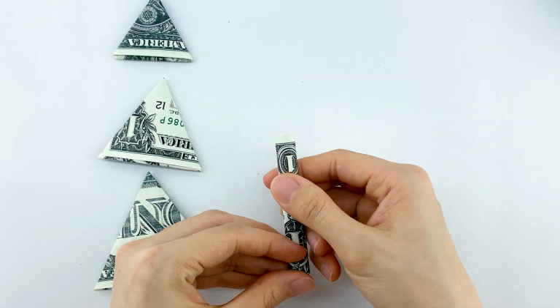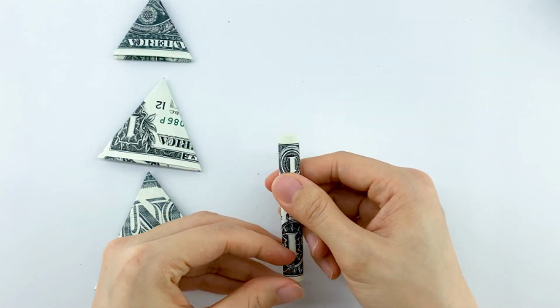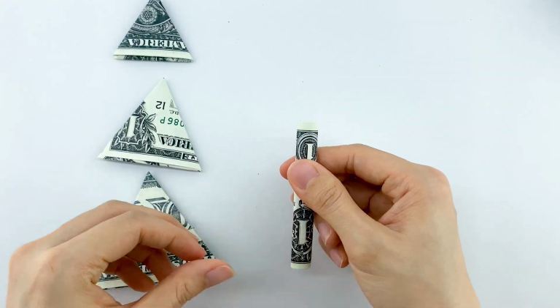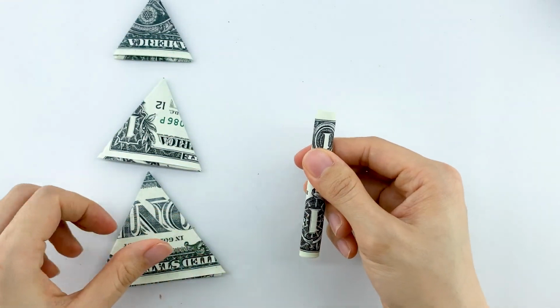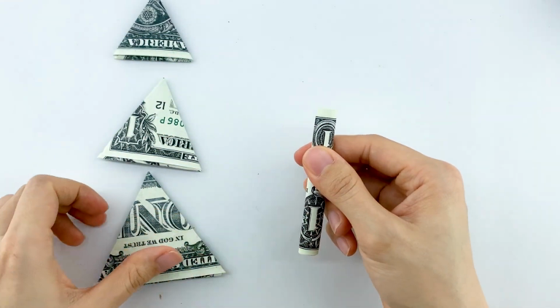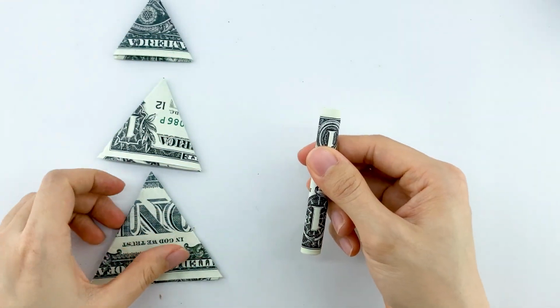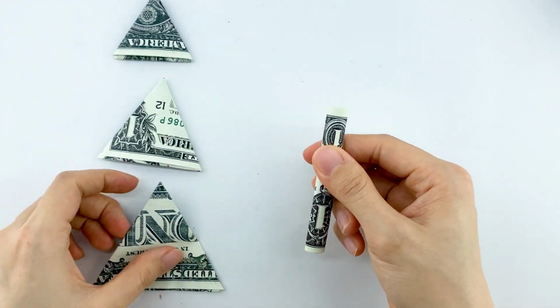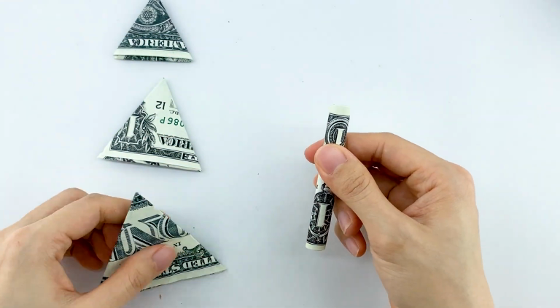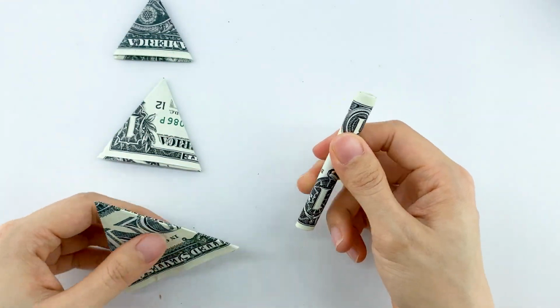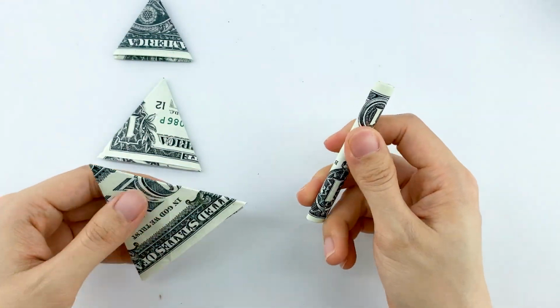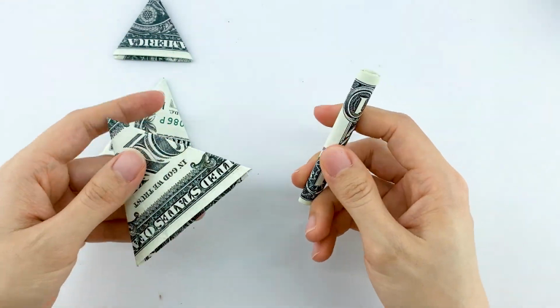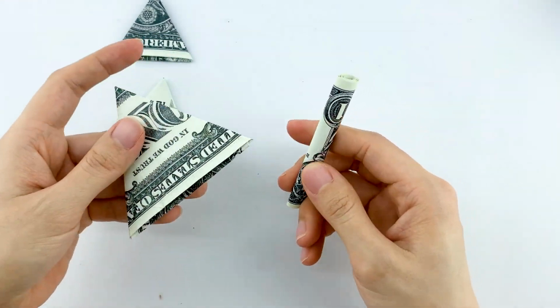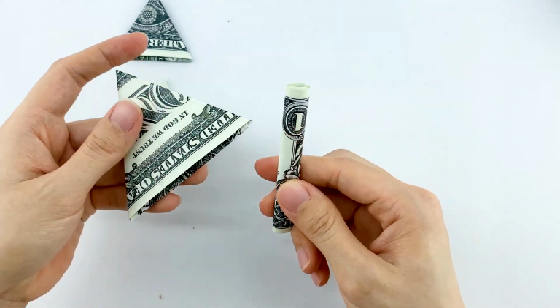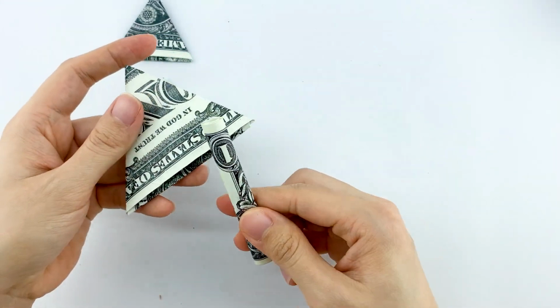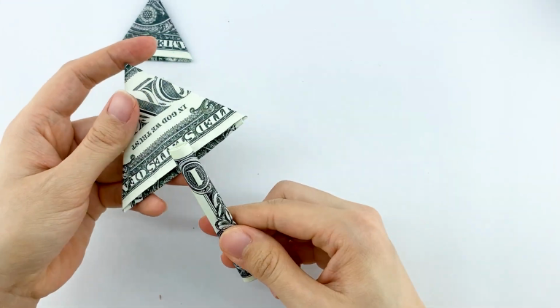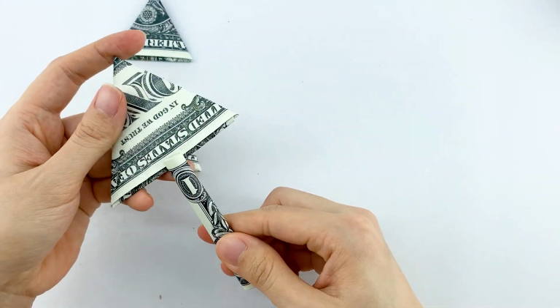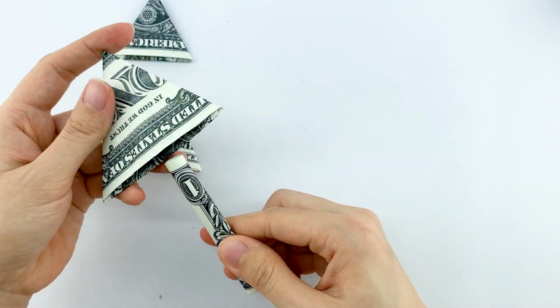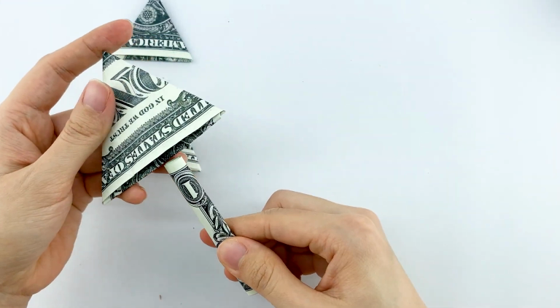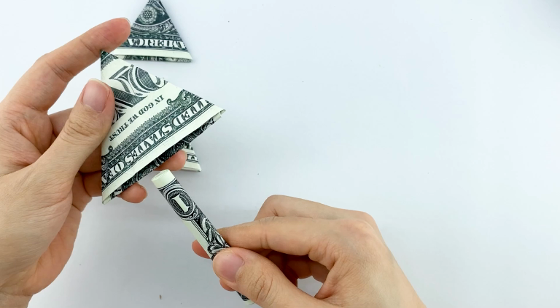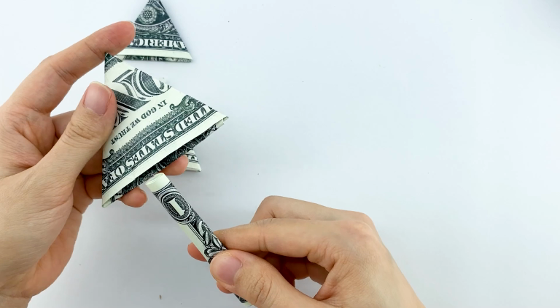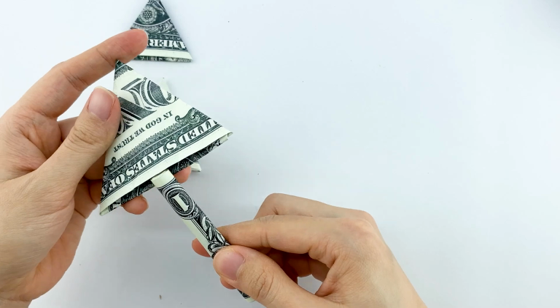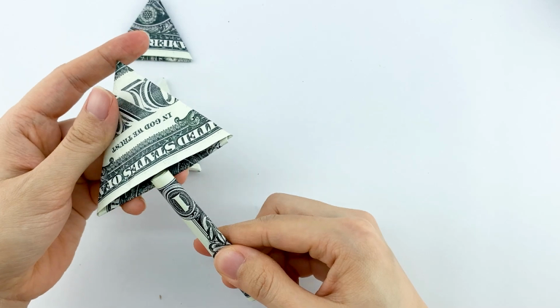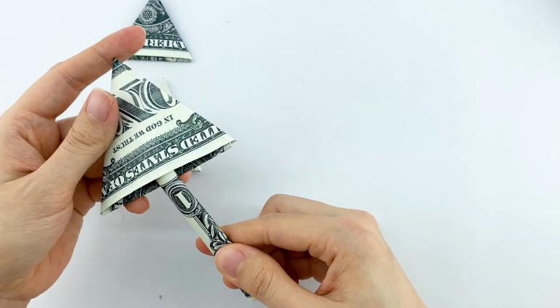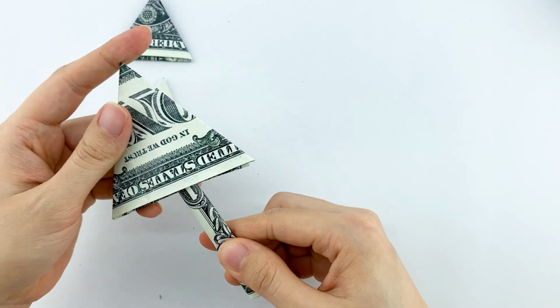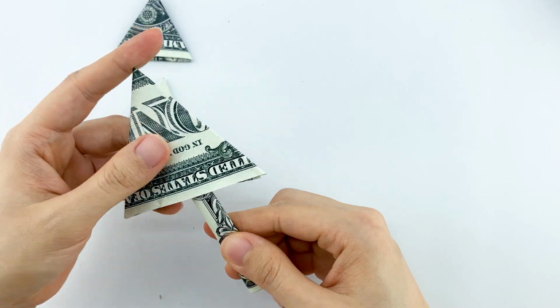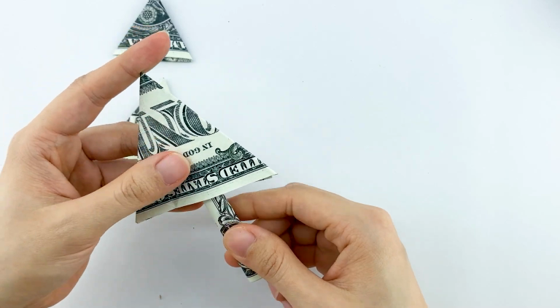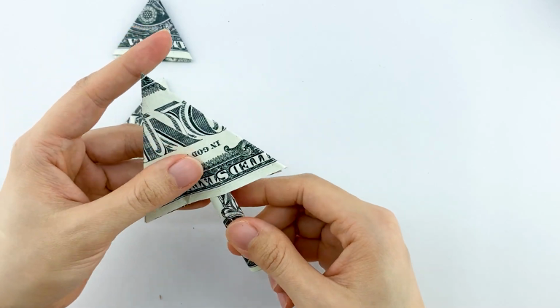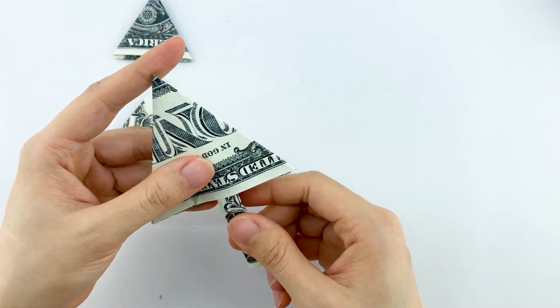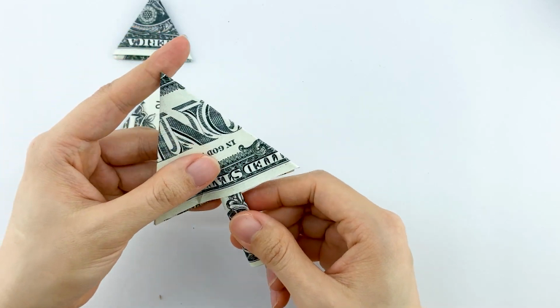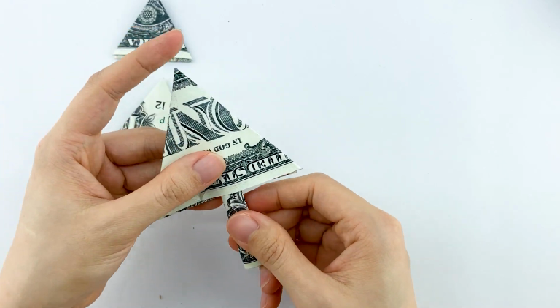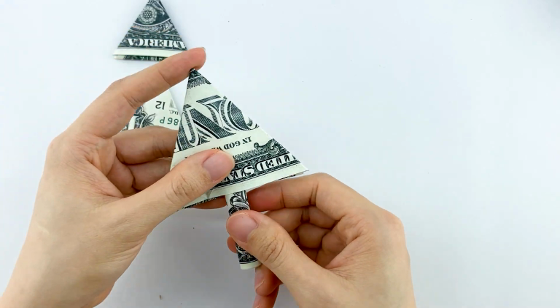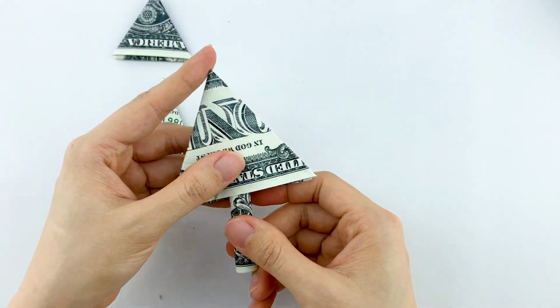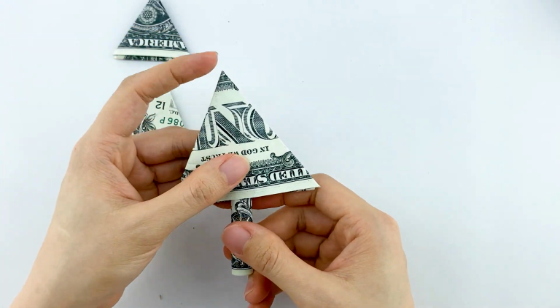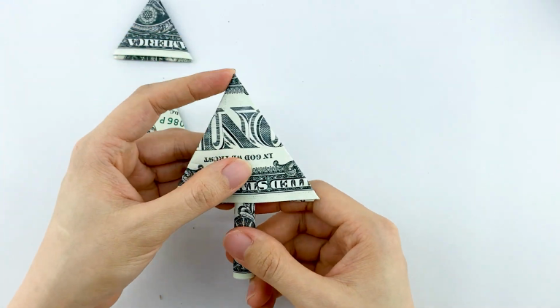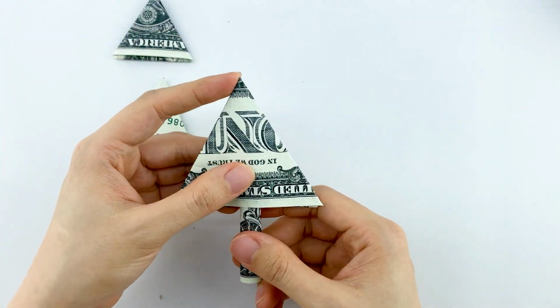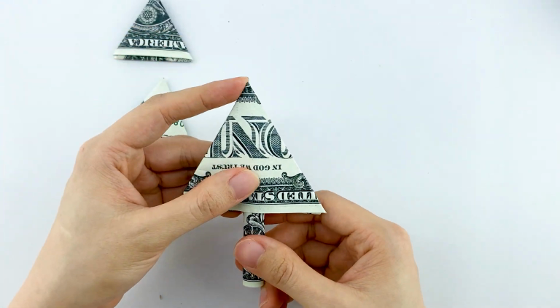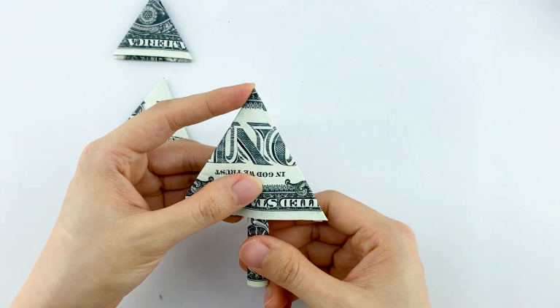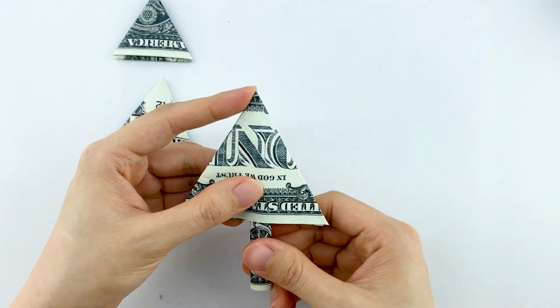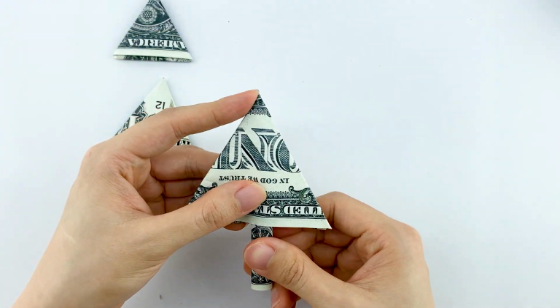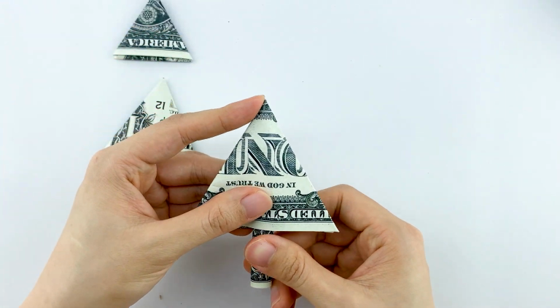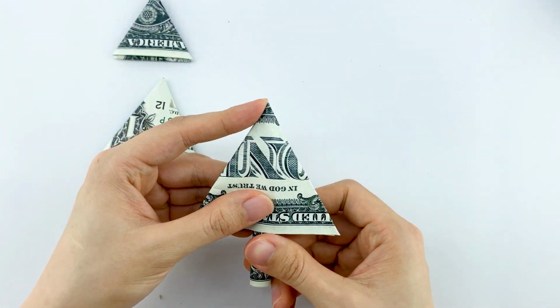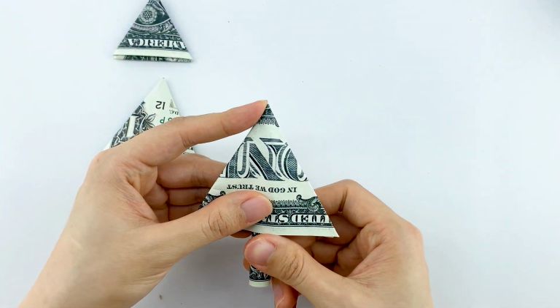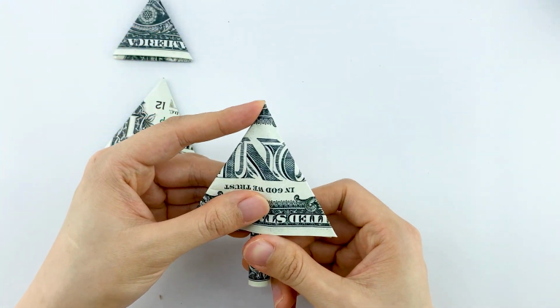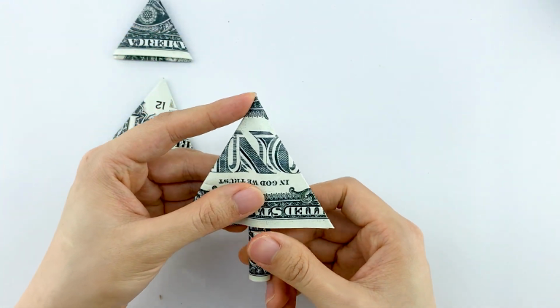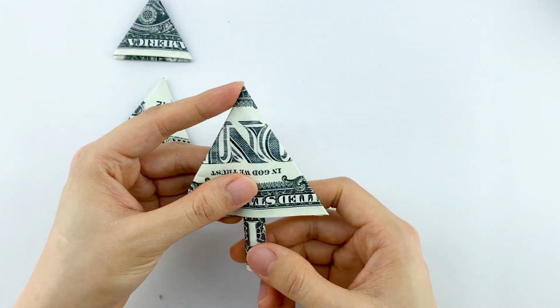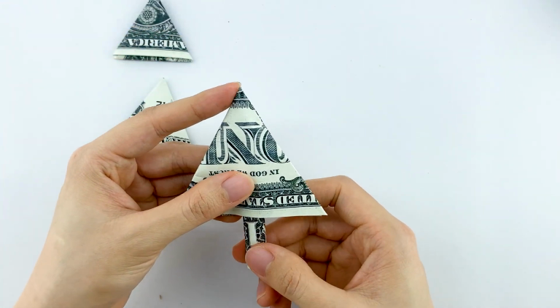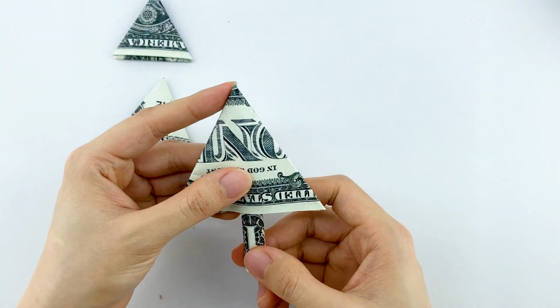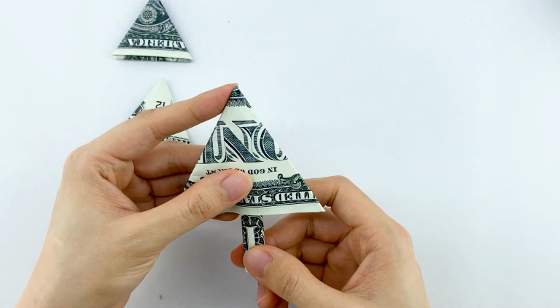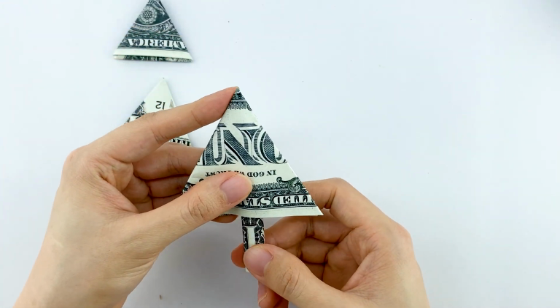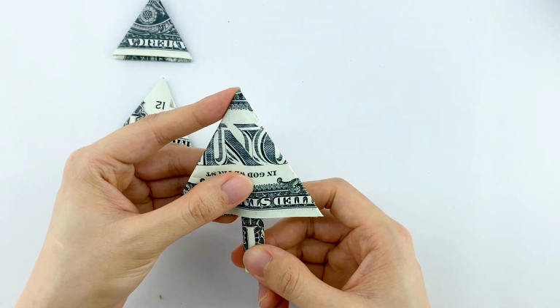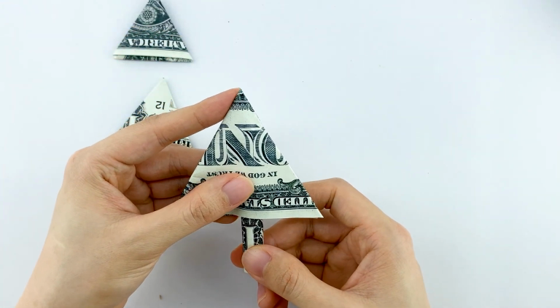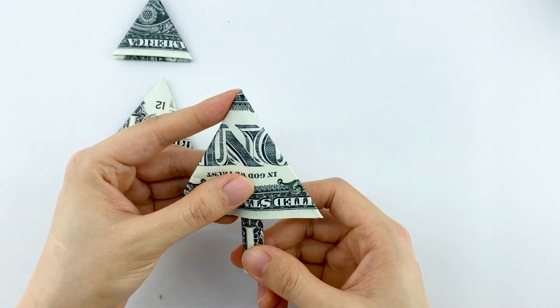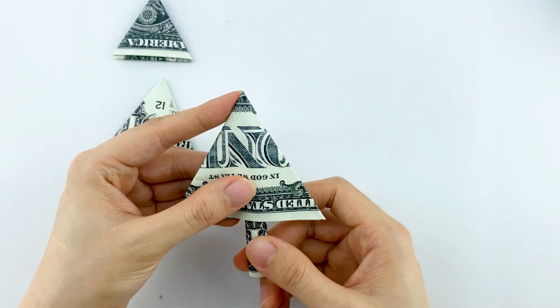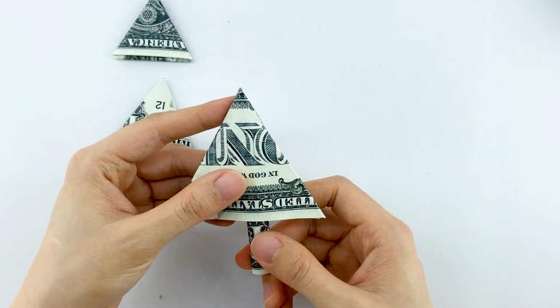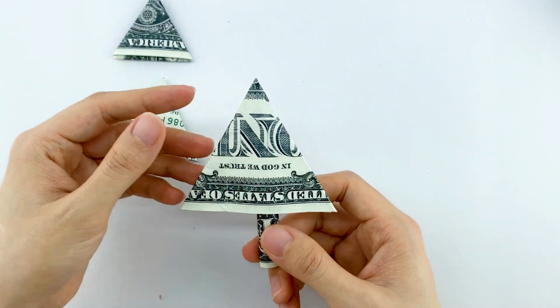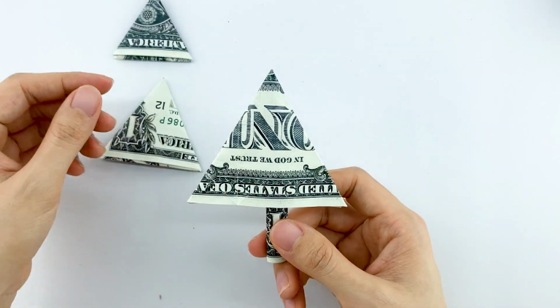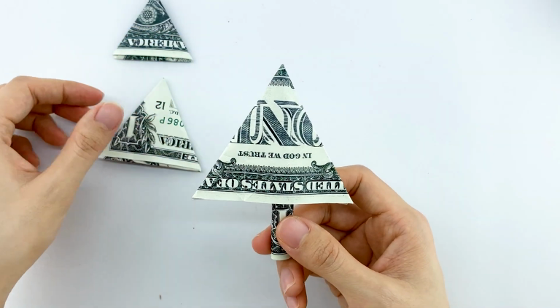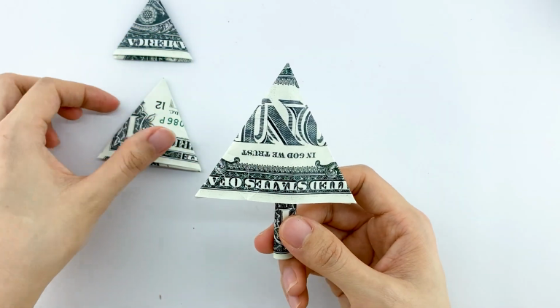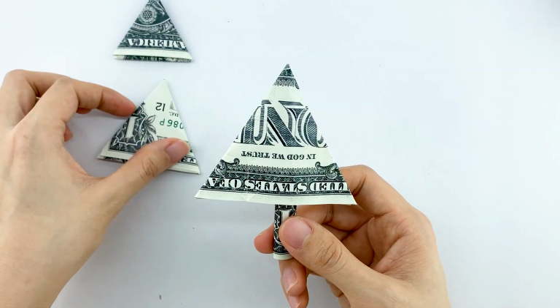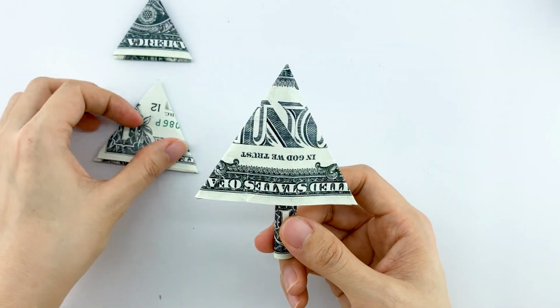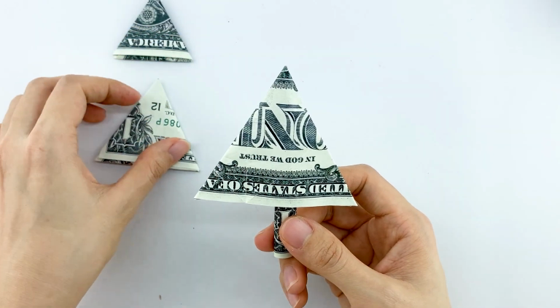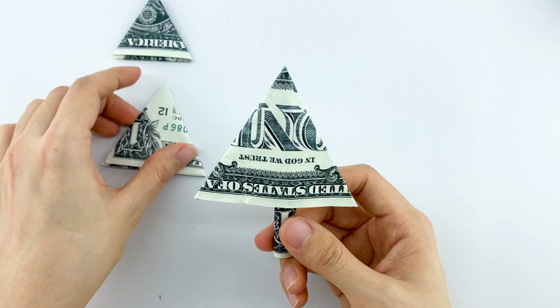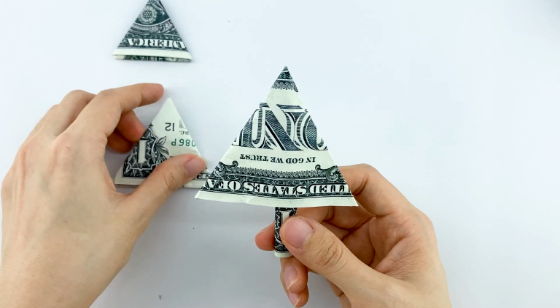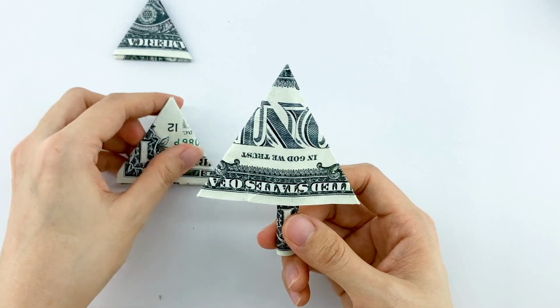Take the tree trunk and carefully push it into the bottom of the three folded pieces. This will form the foliage of our Christmas tree.